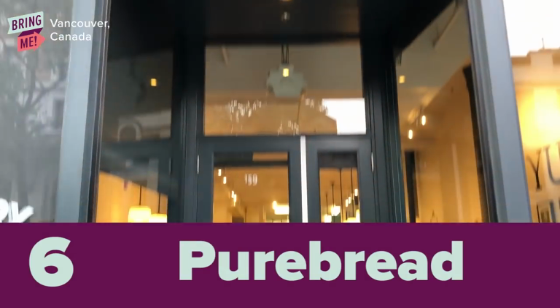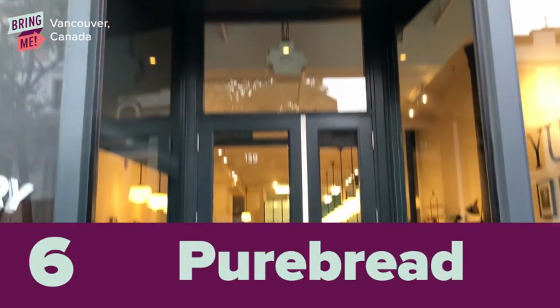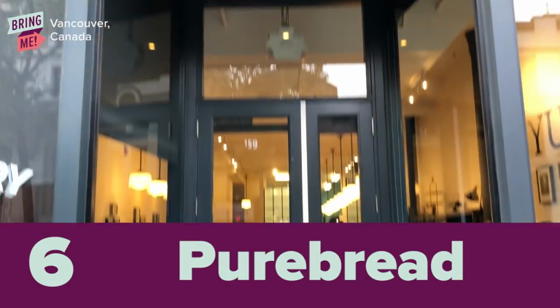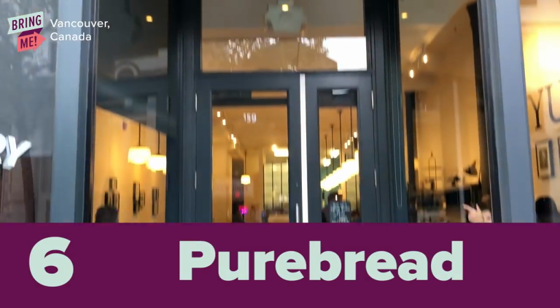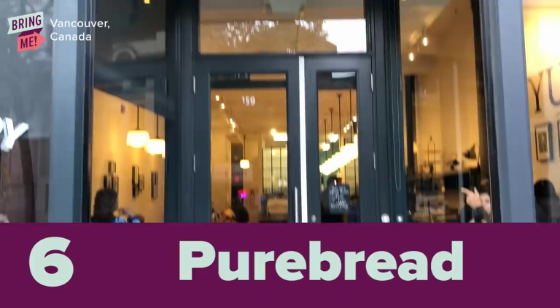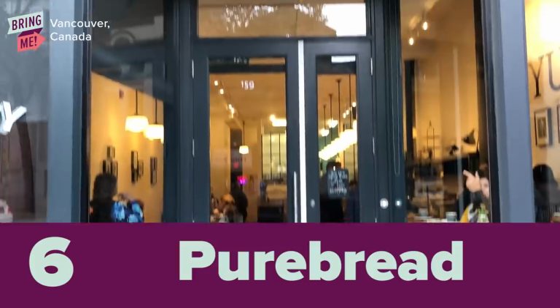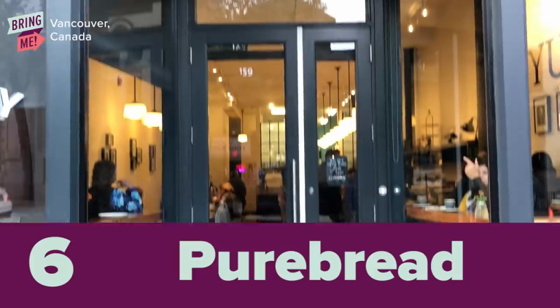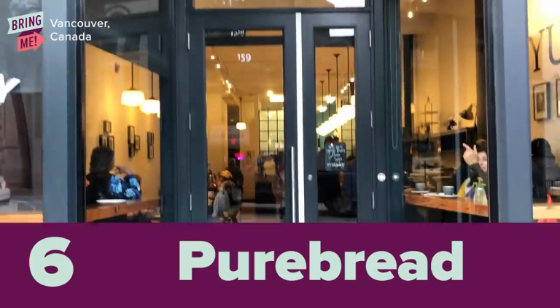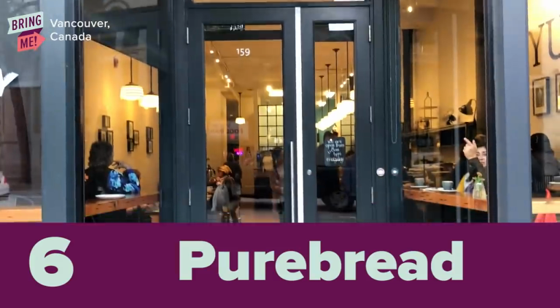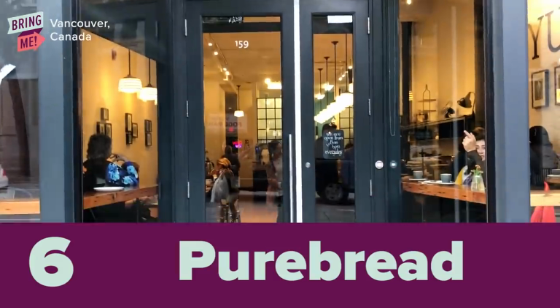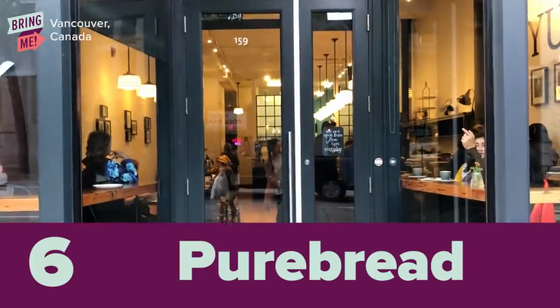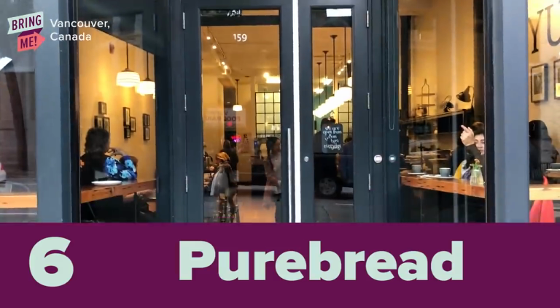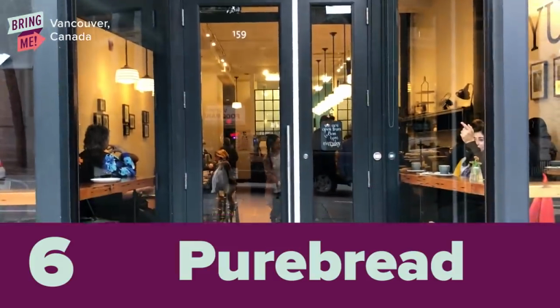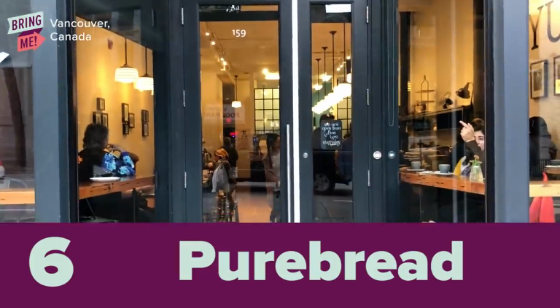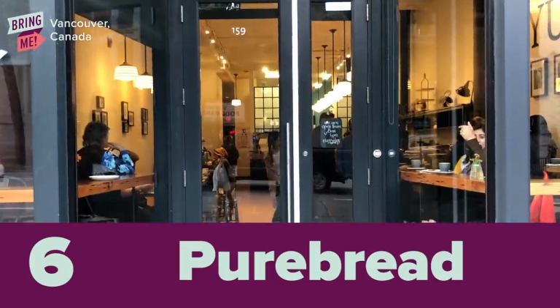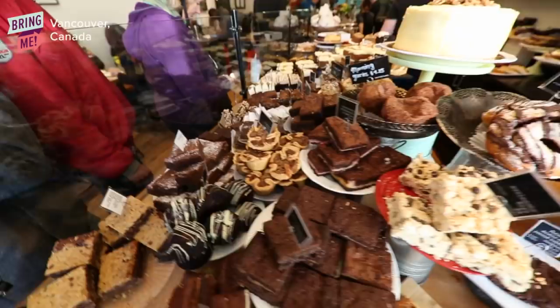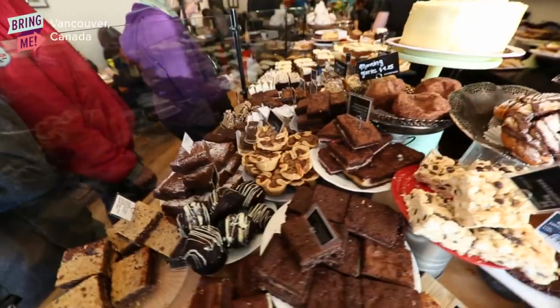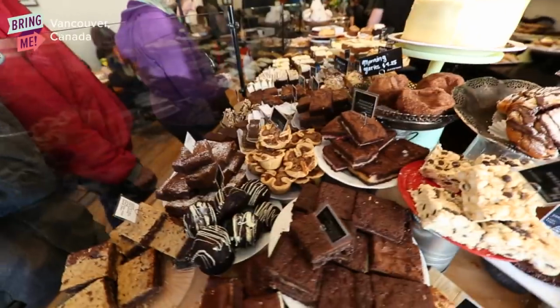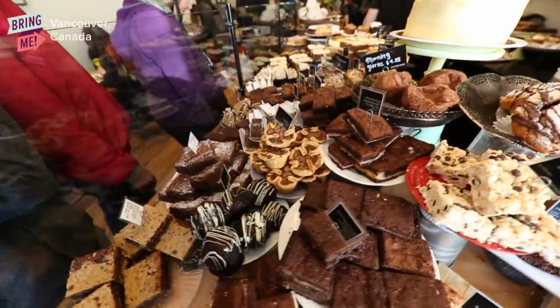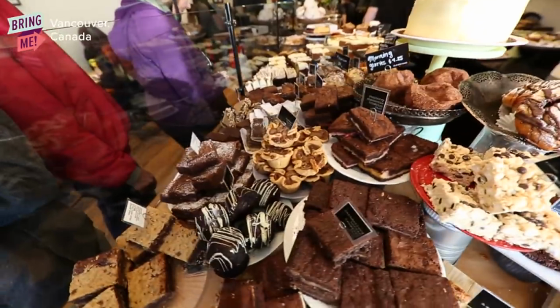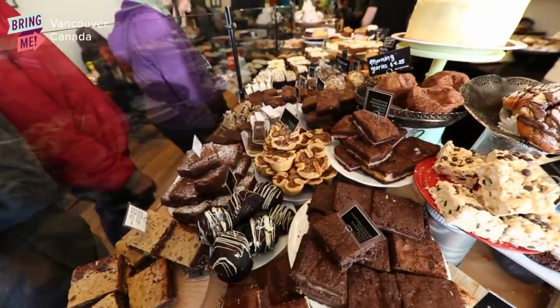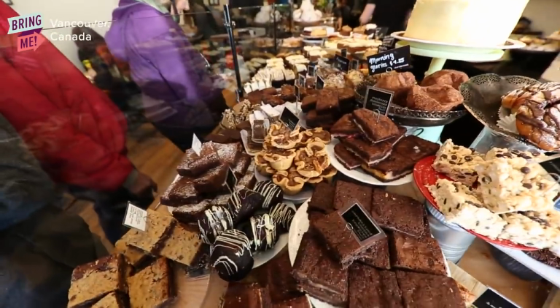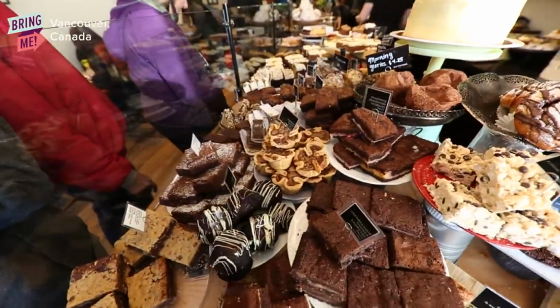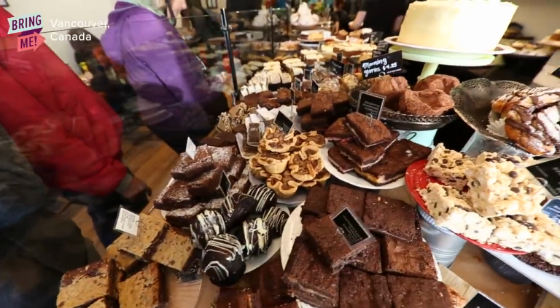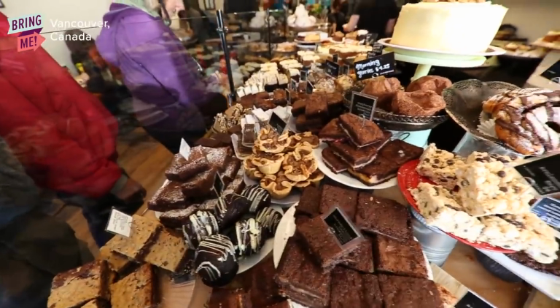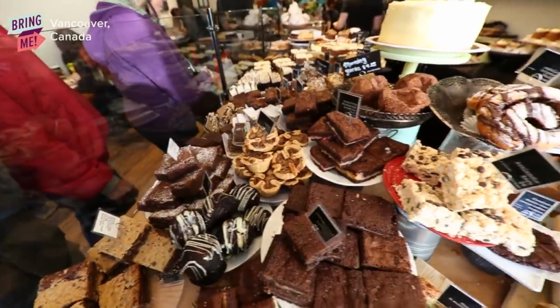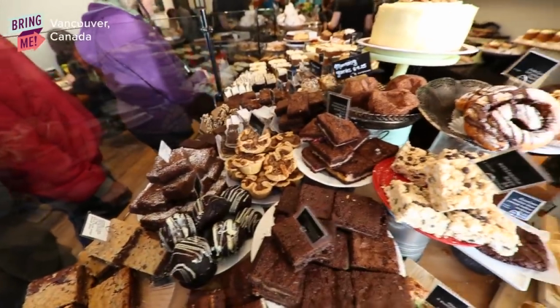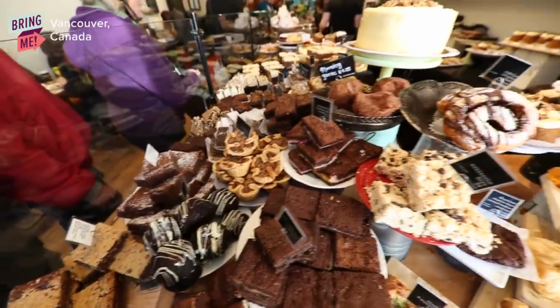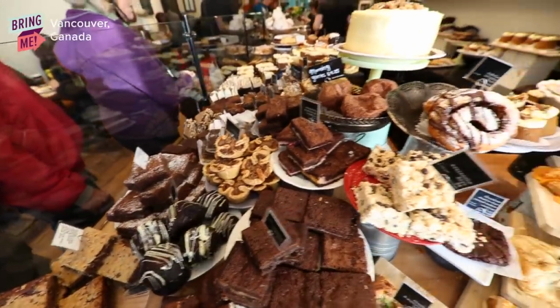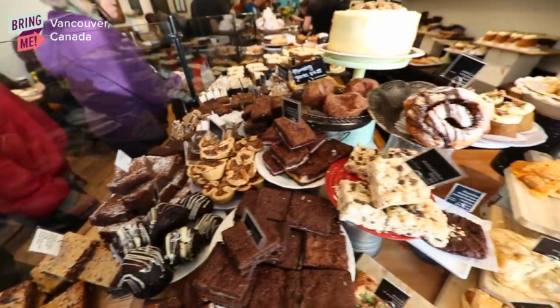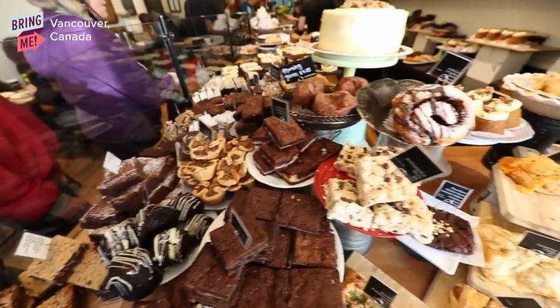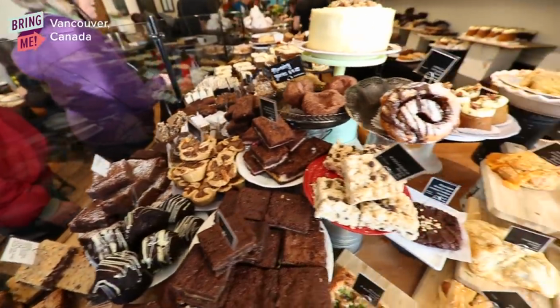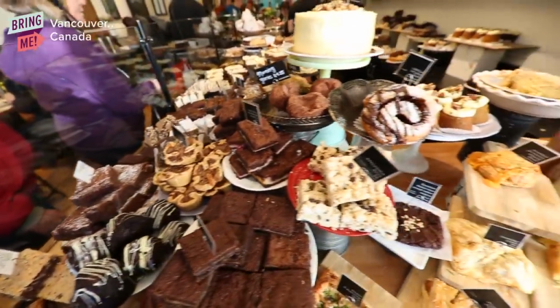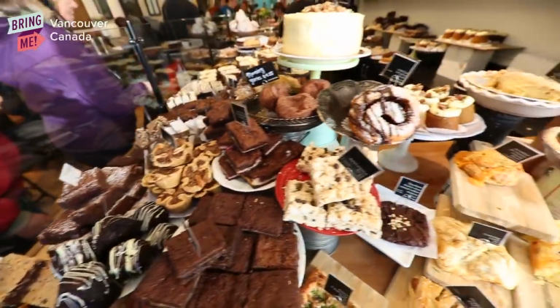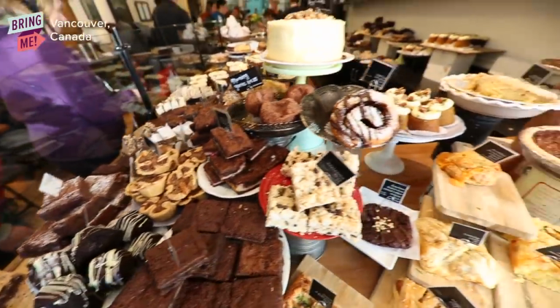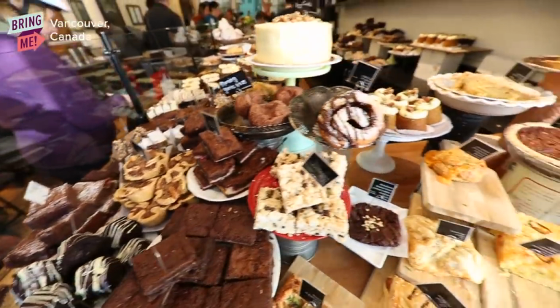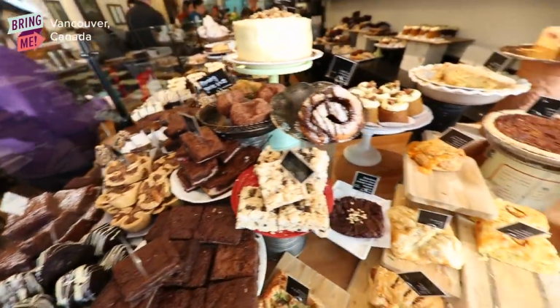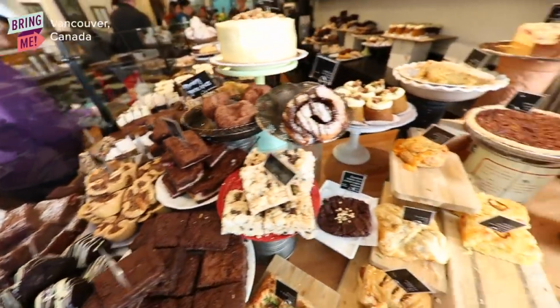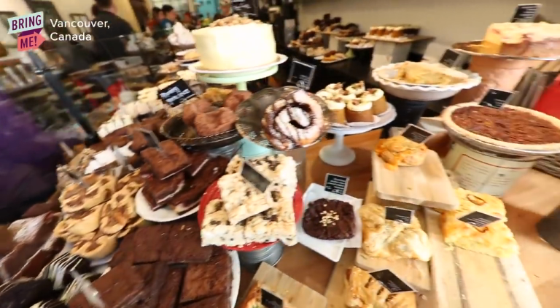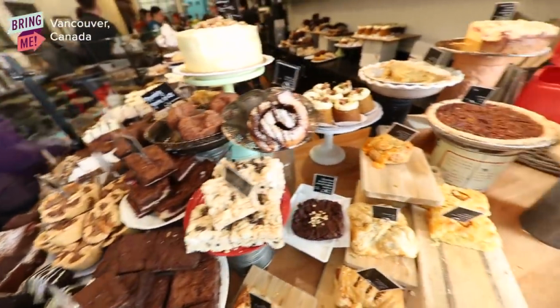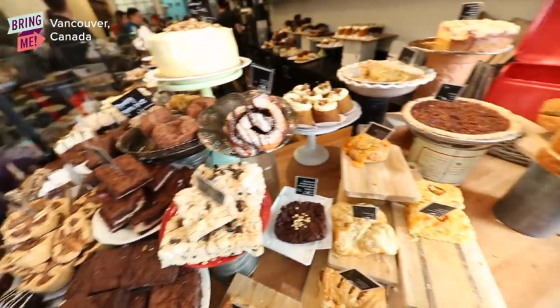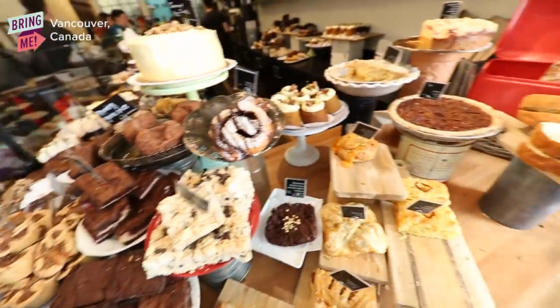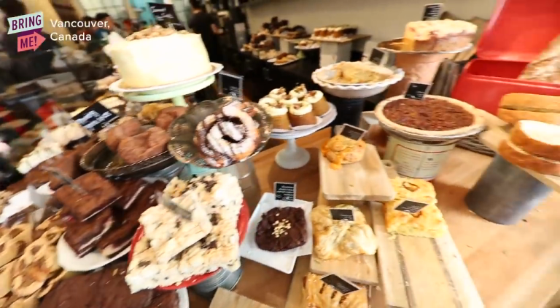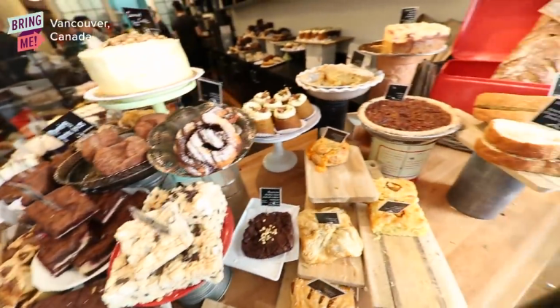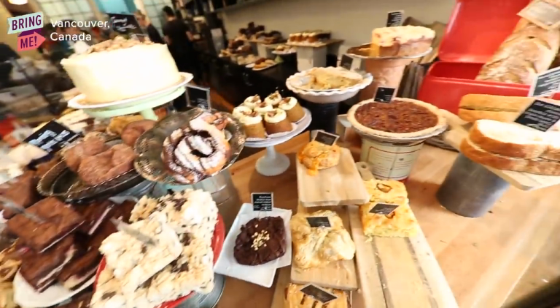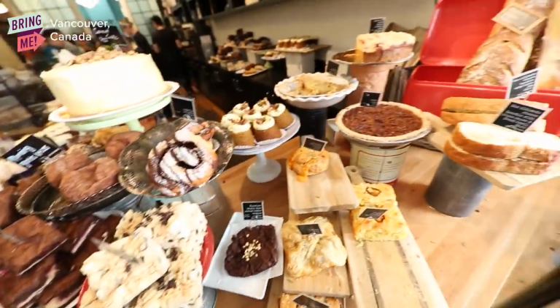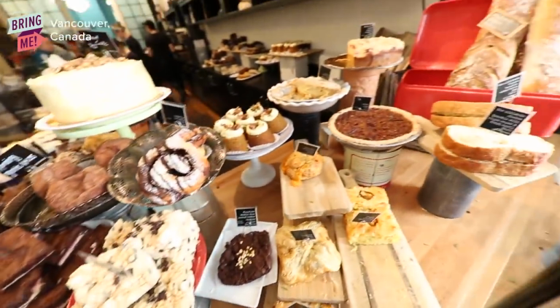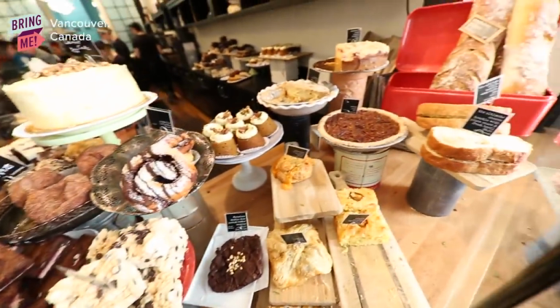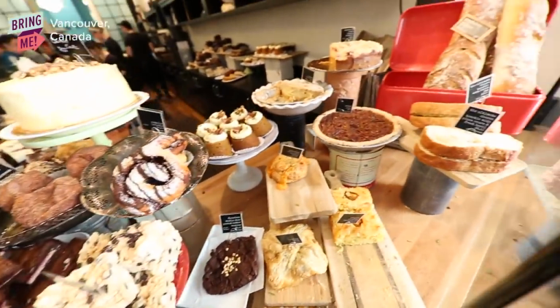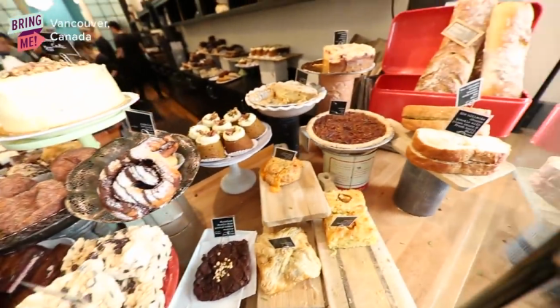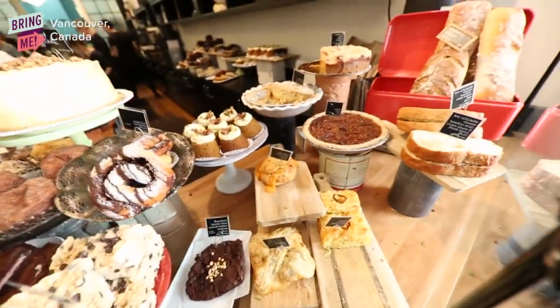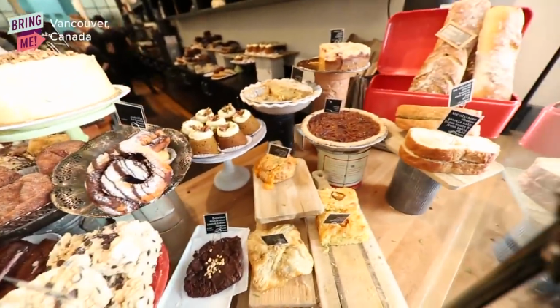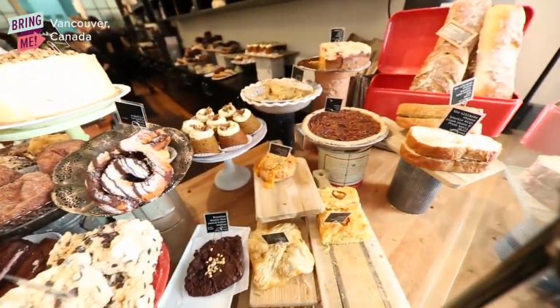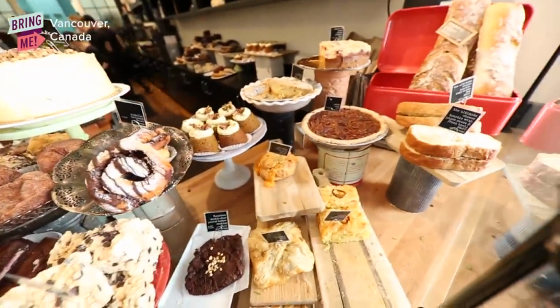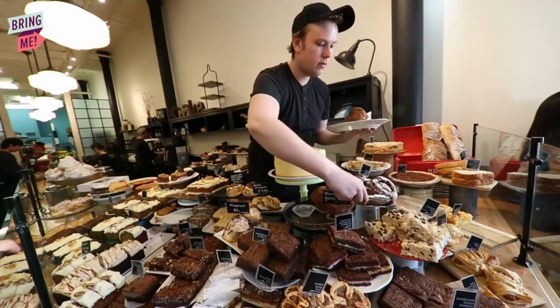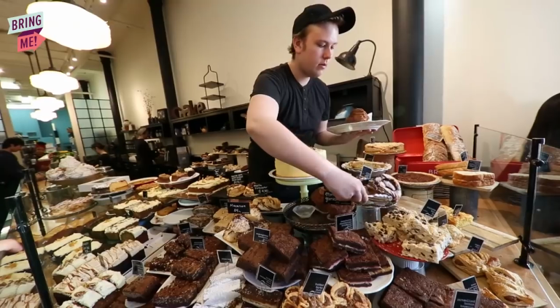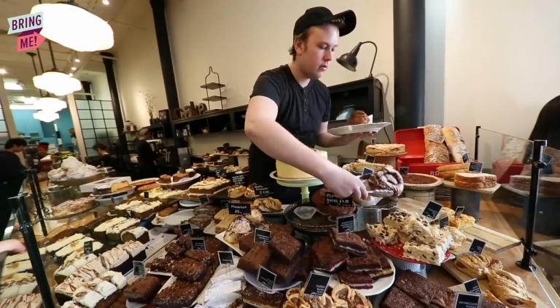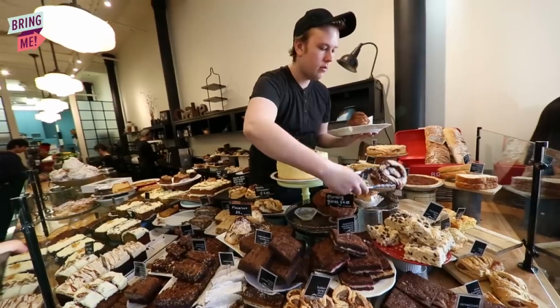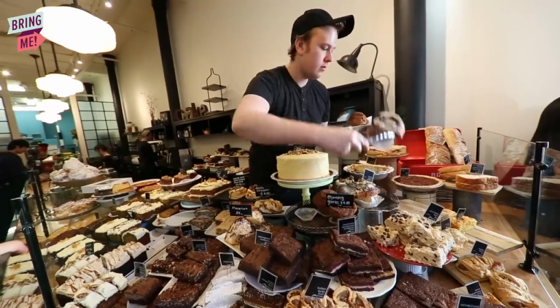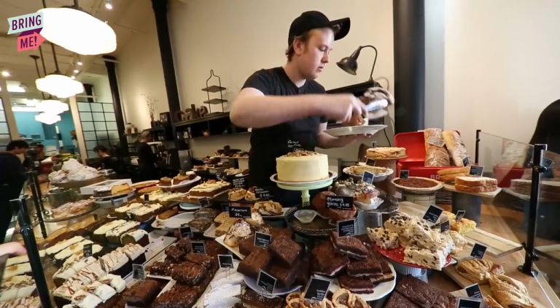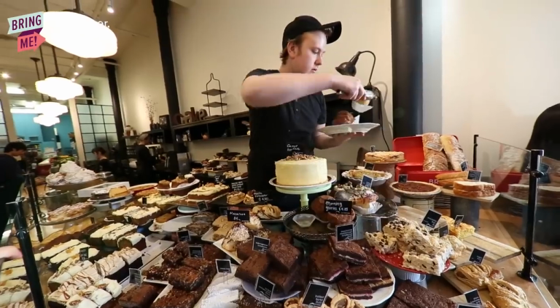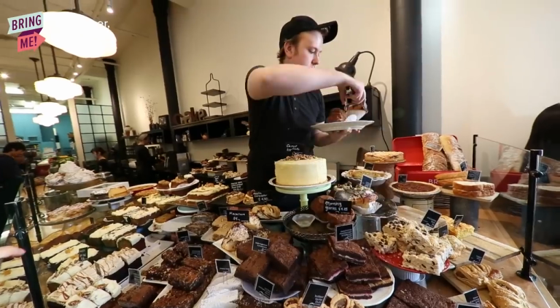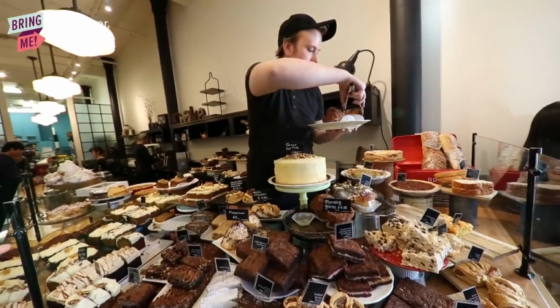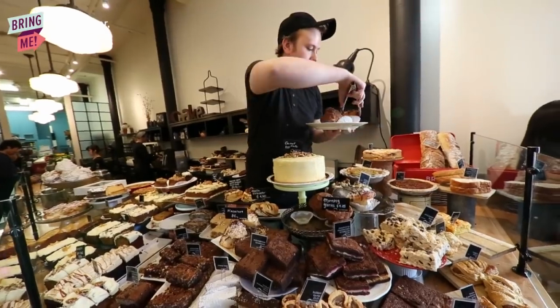So Pure Bread is a bakery store that sells a lot of selection of pastries and it's huge and affordable, and it's super tasty.